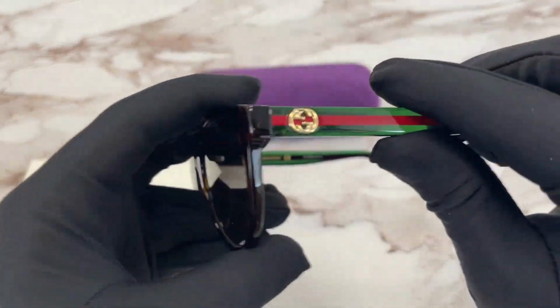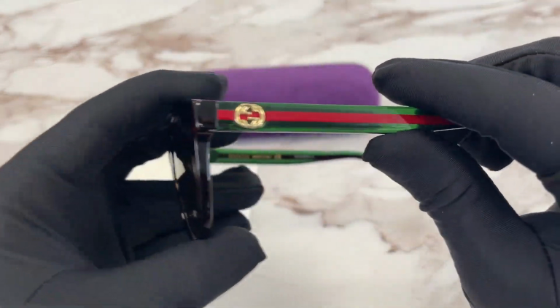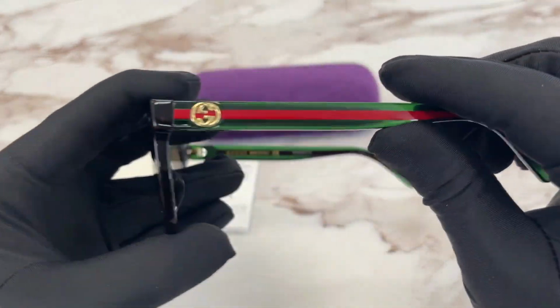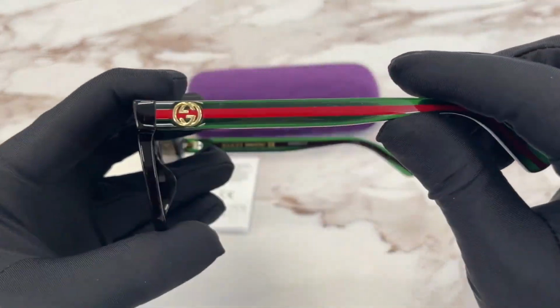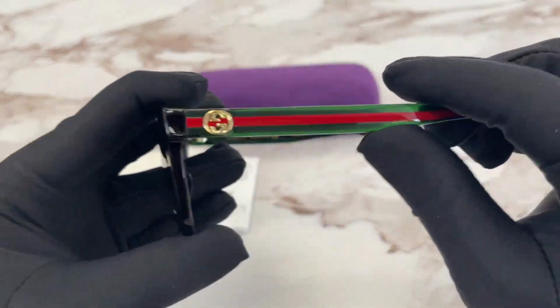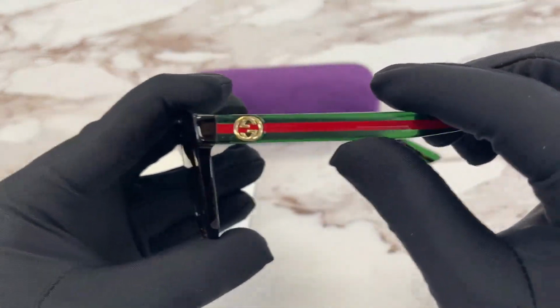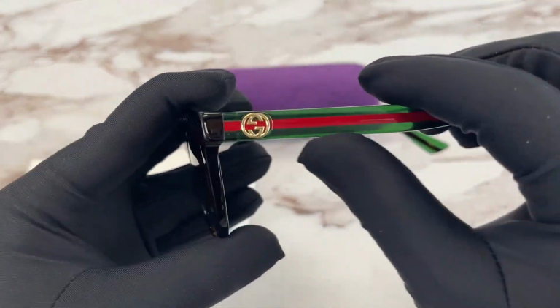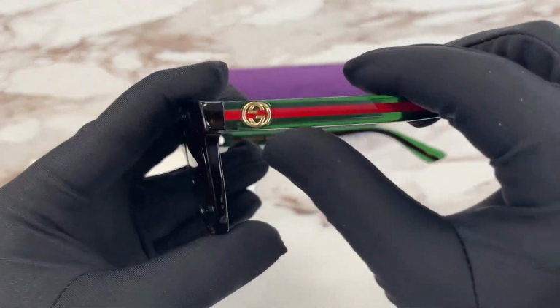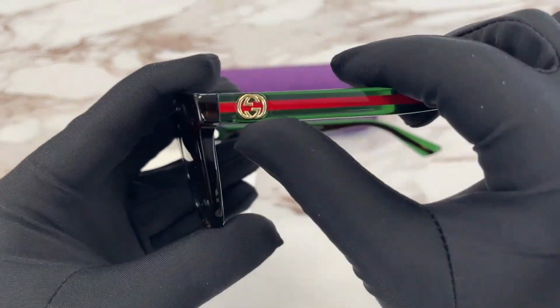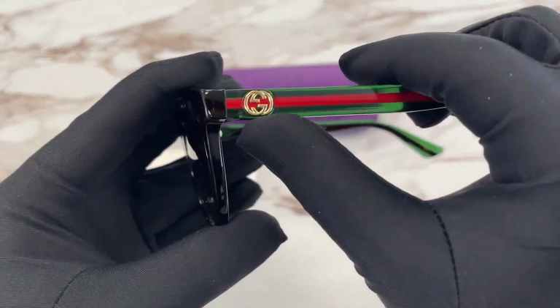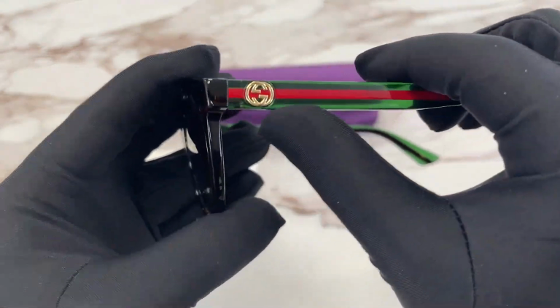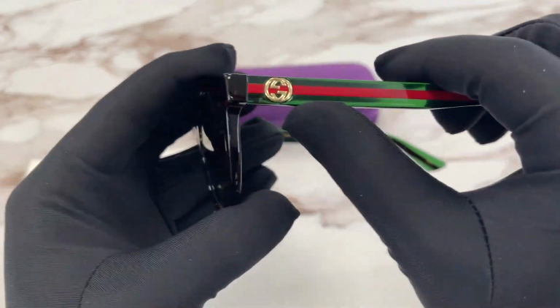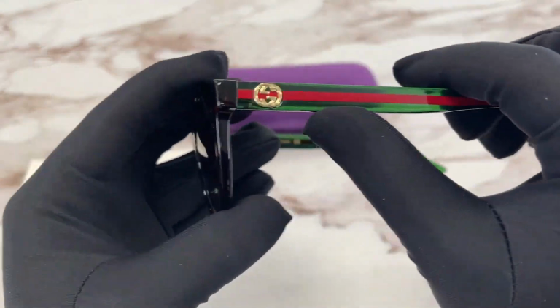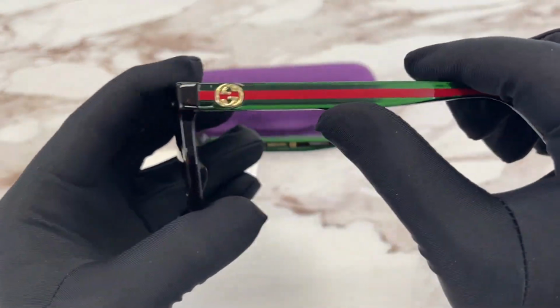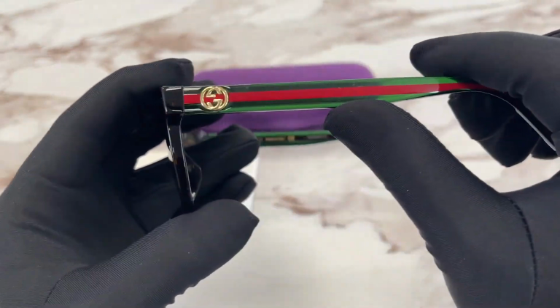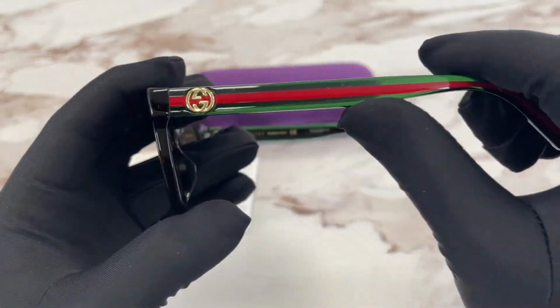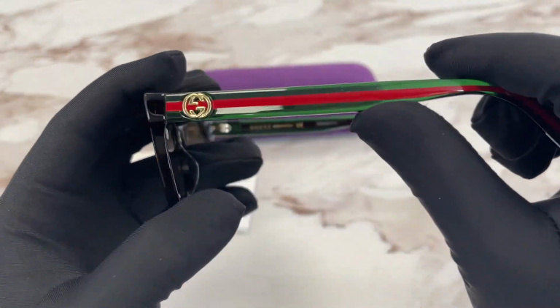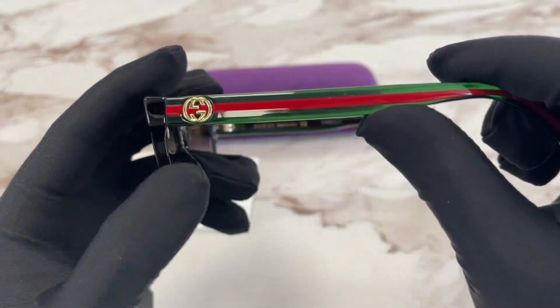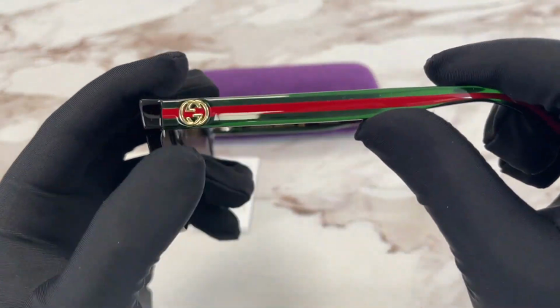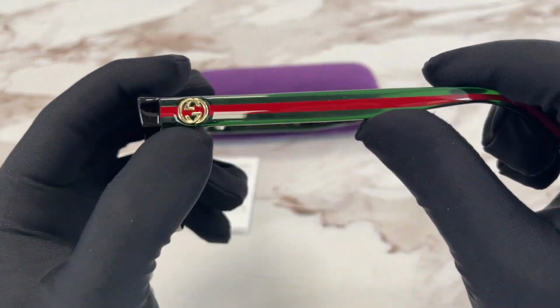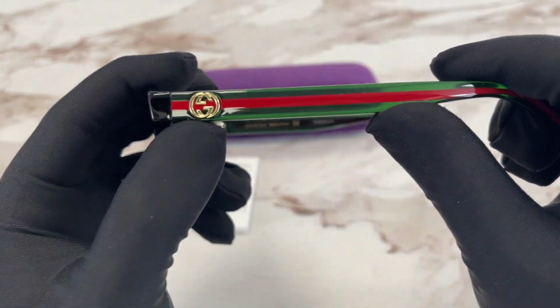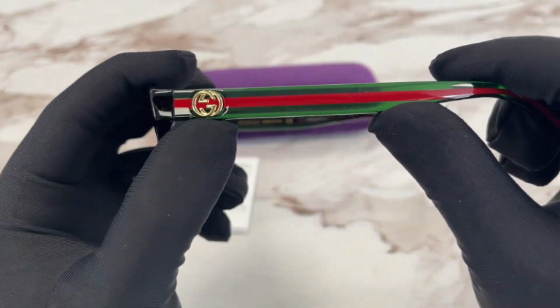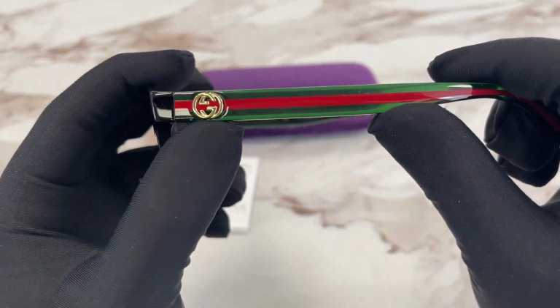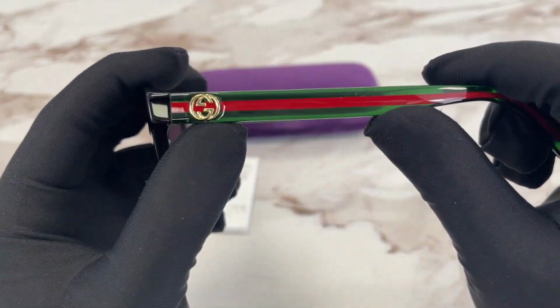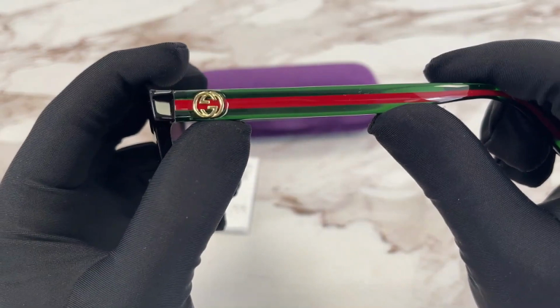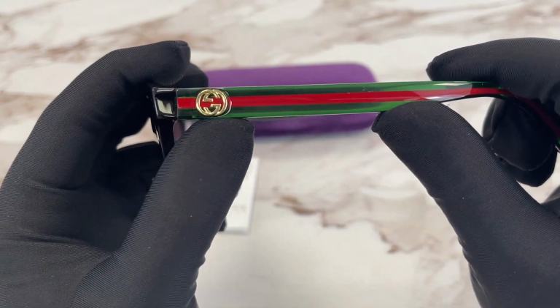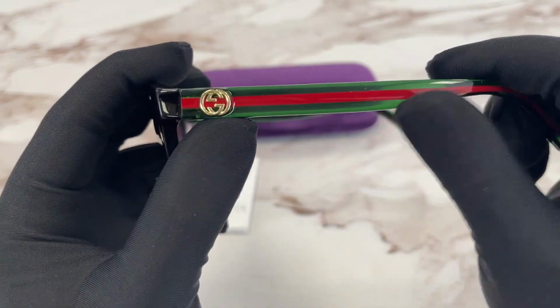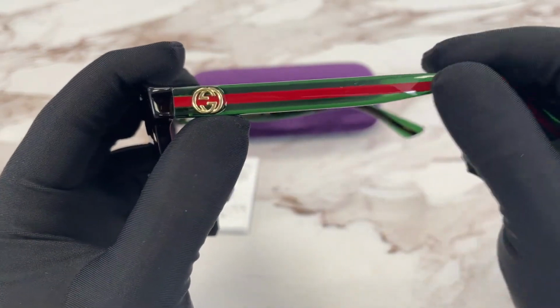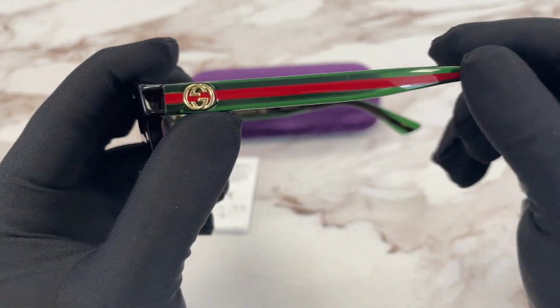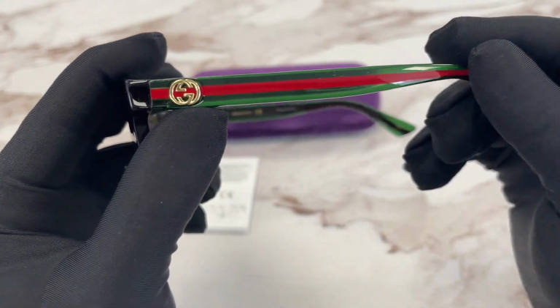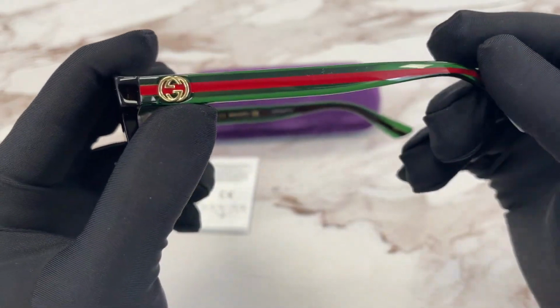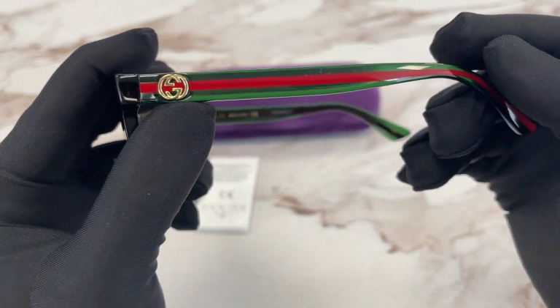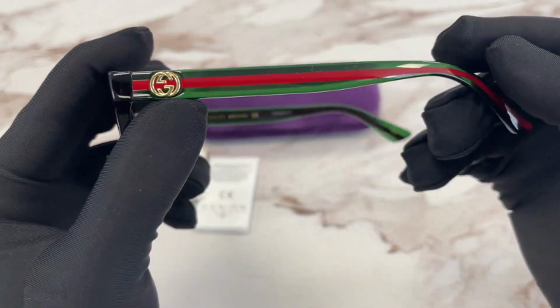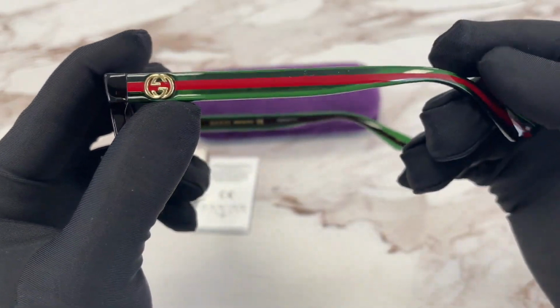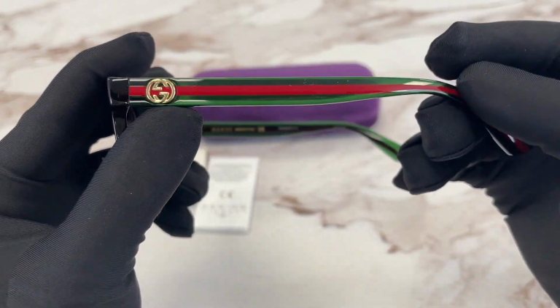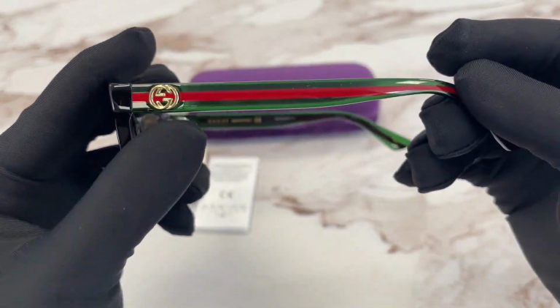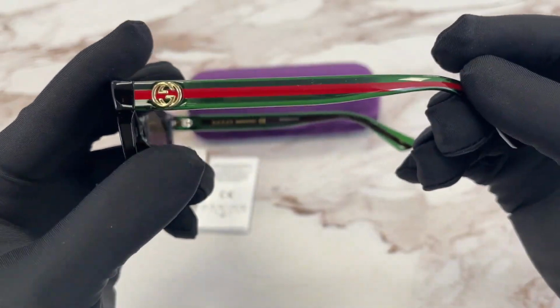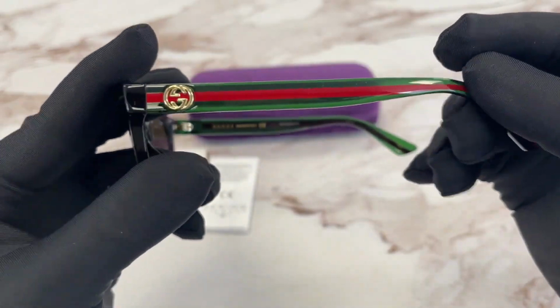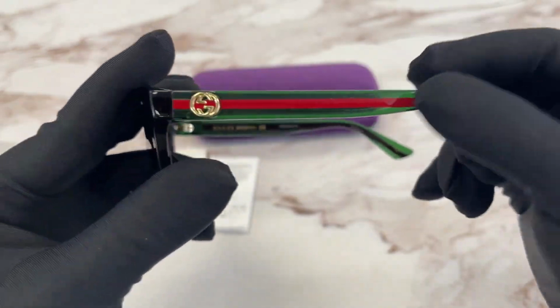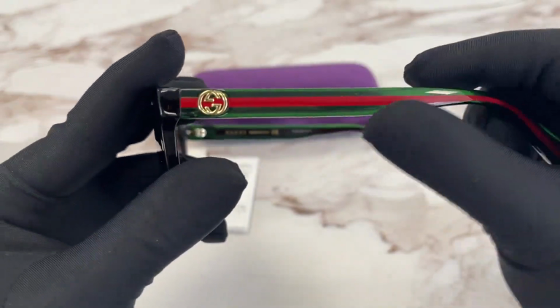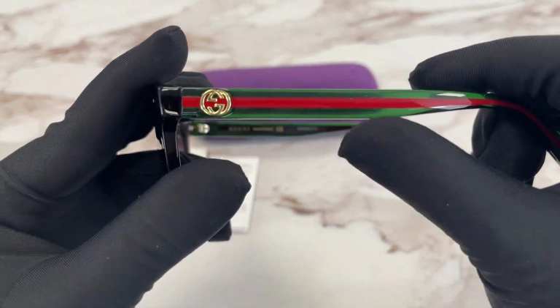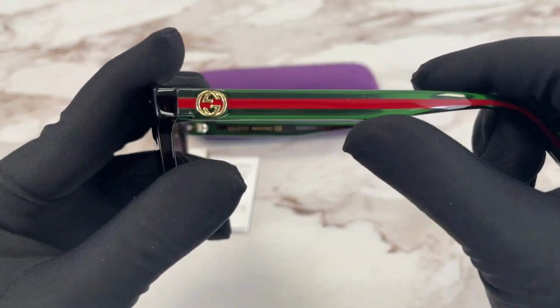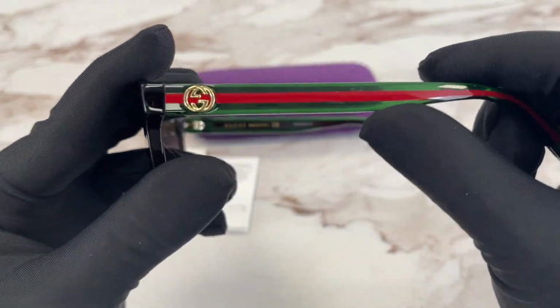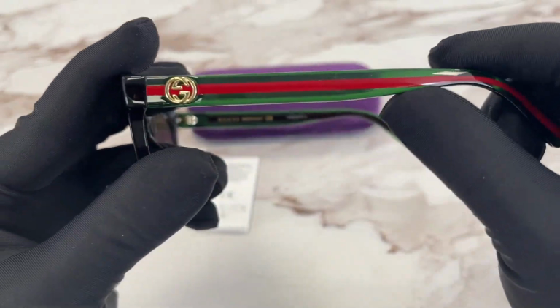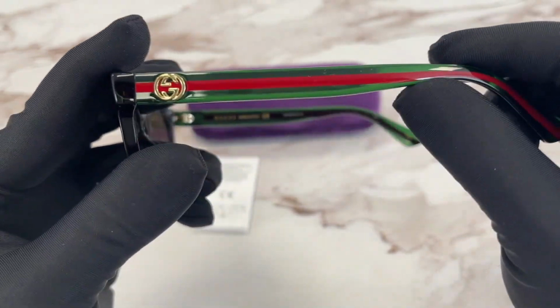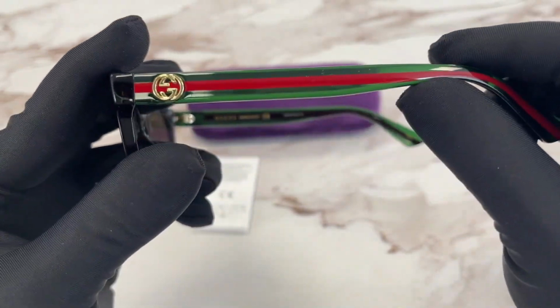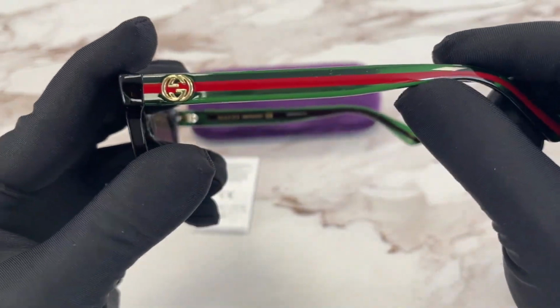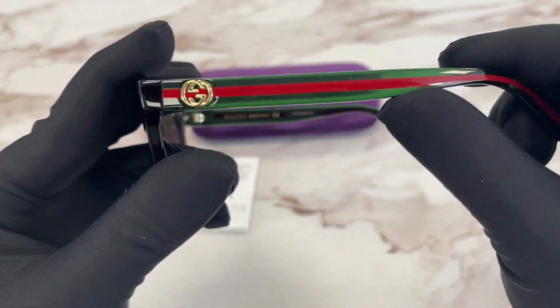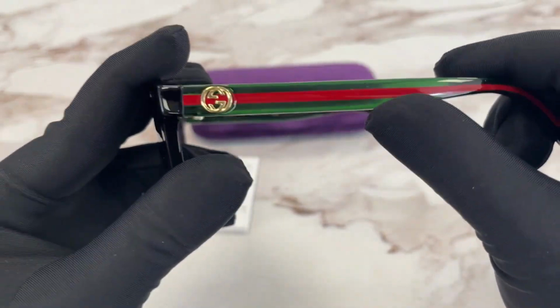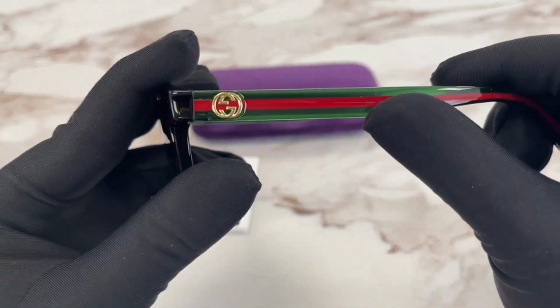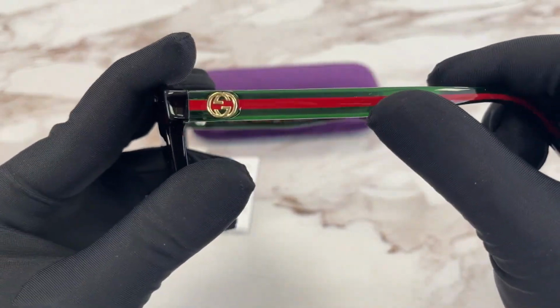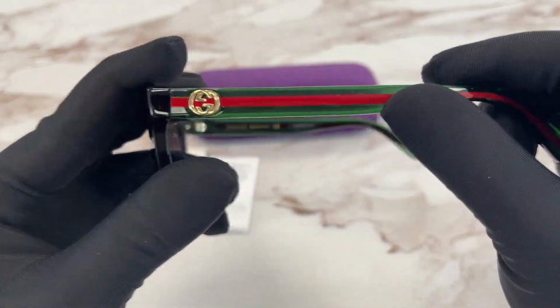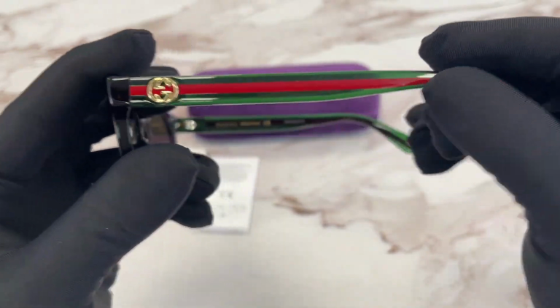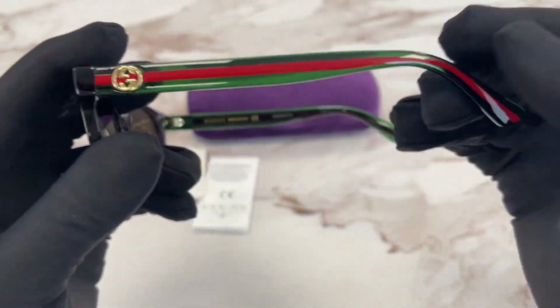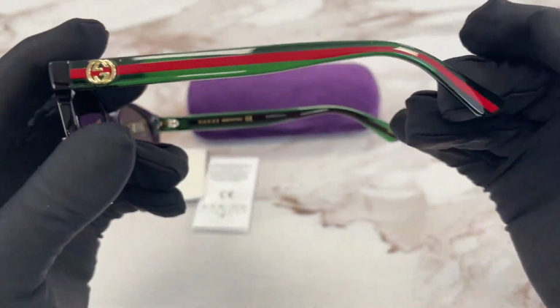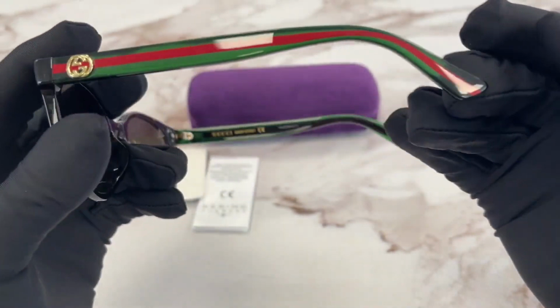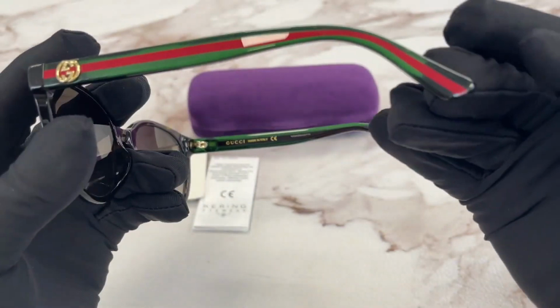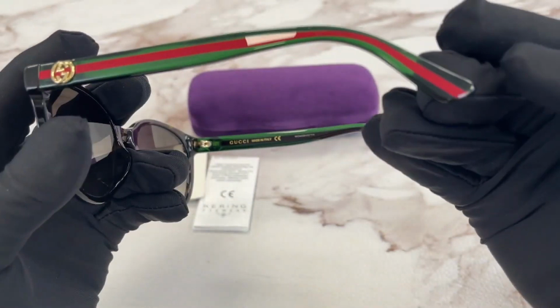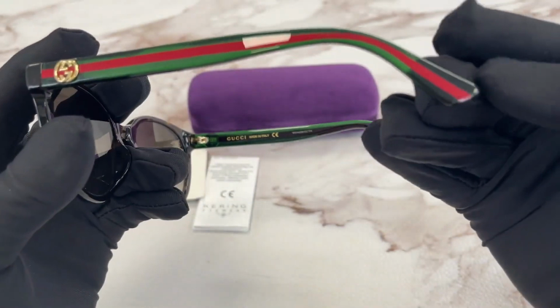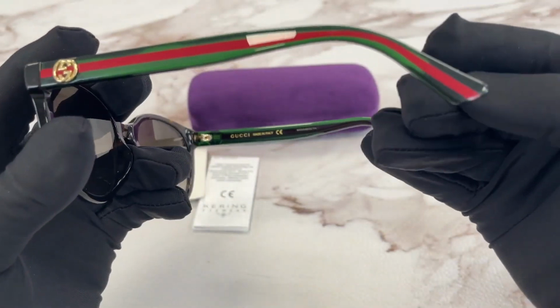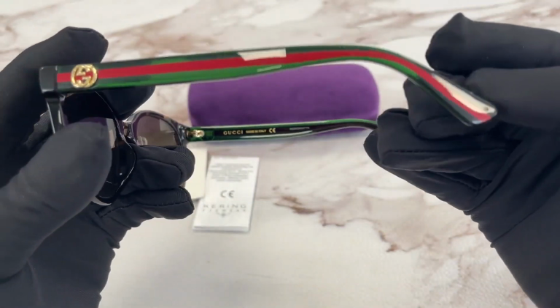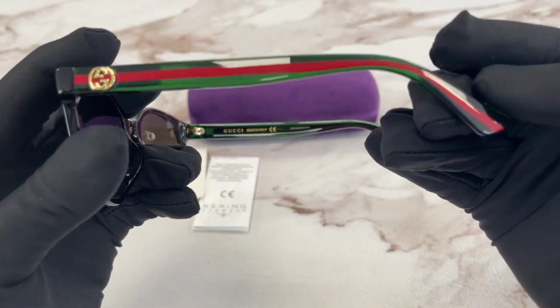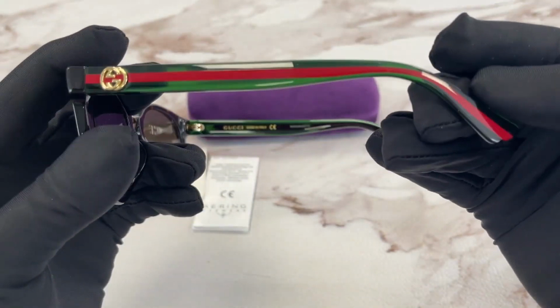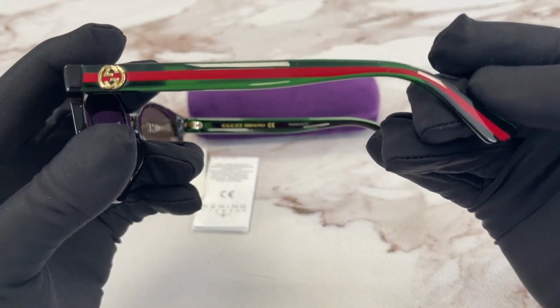On the temples here we have the Gucci emblem, the double G emblem in gold, and we have a green and red colorway.